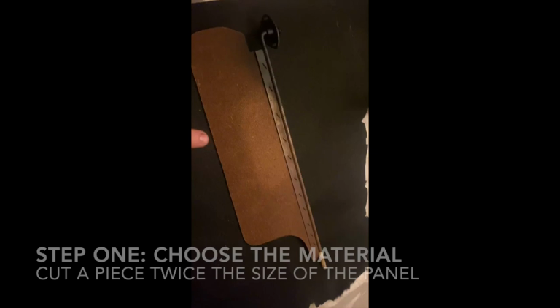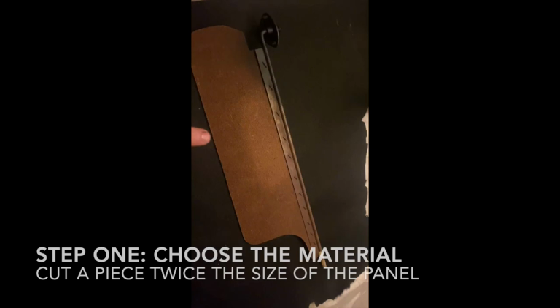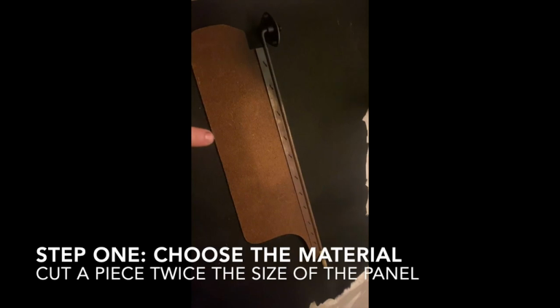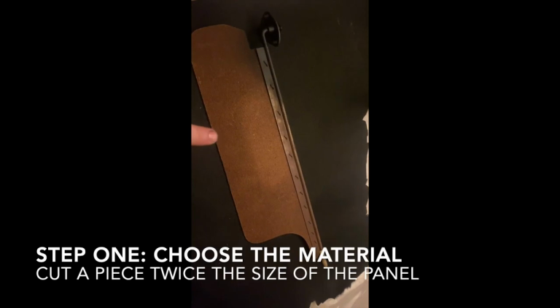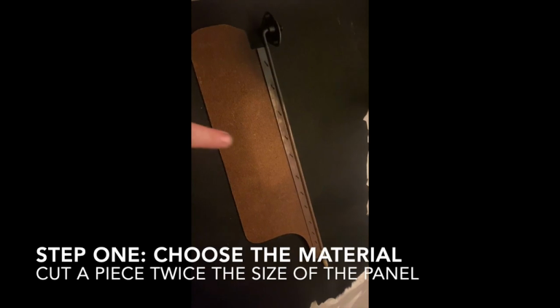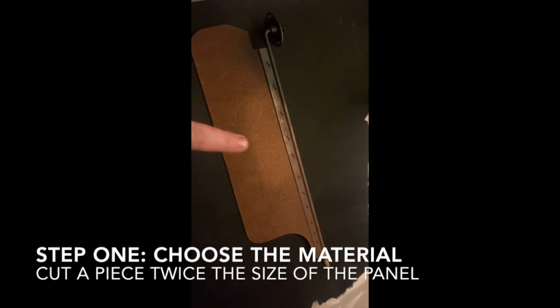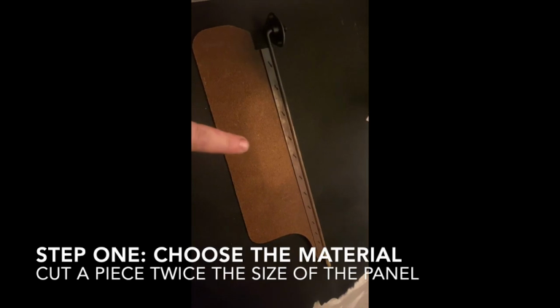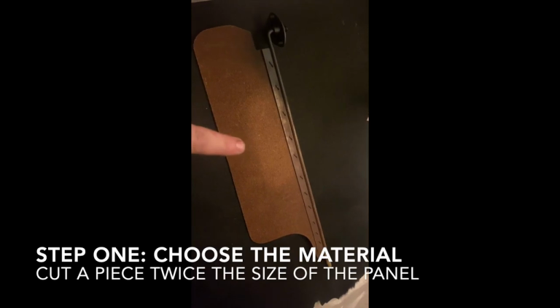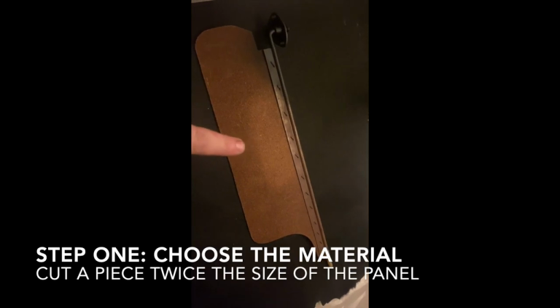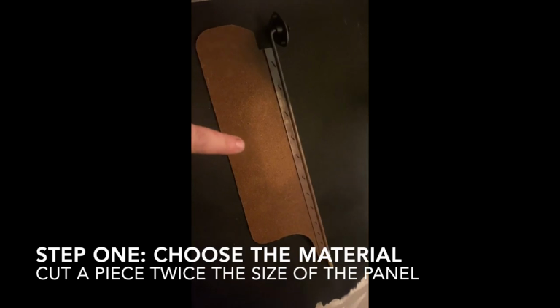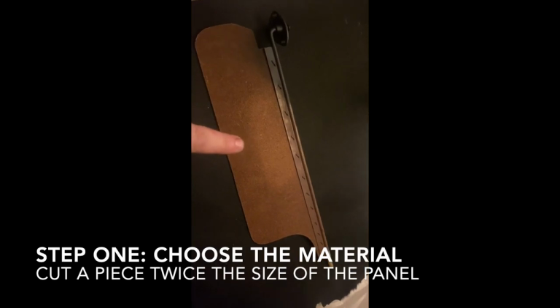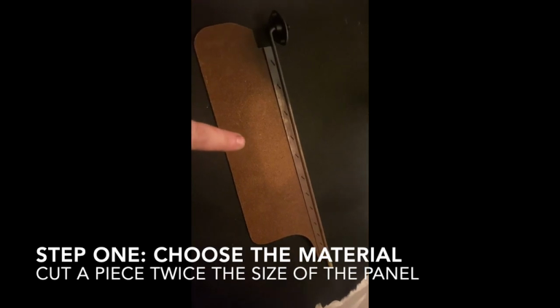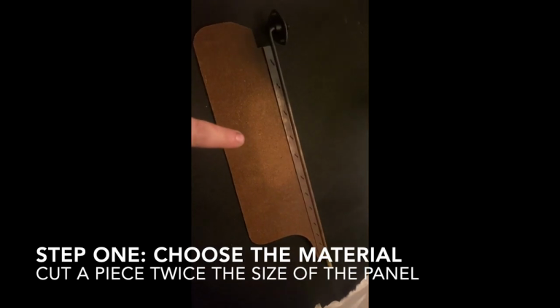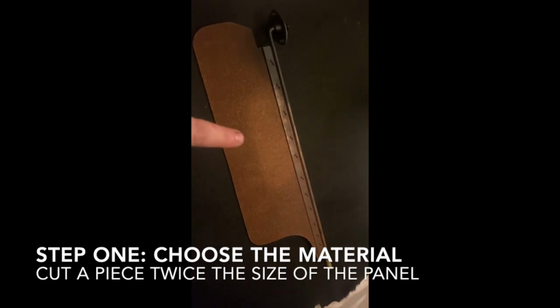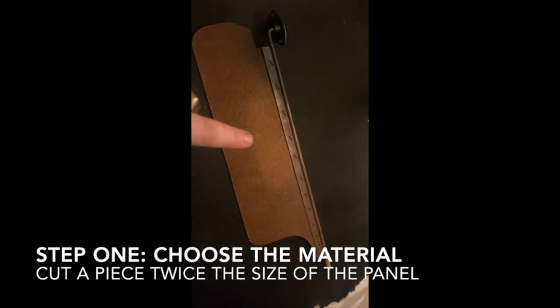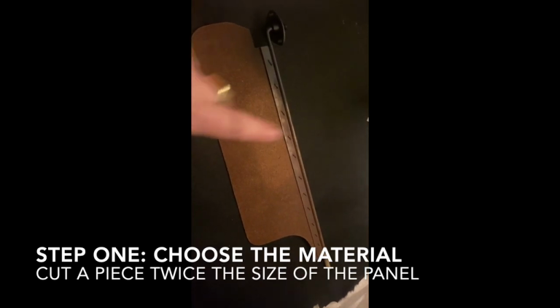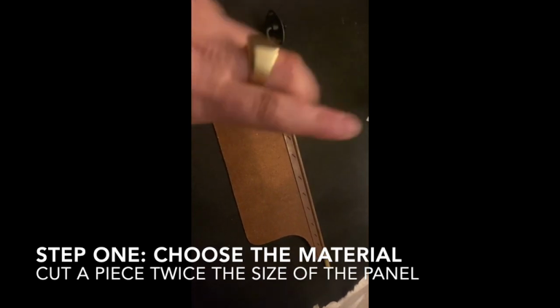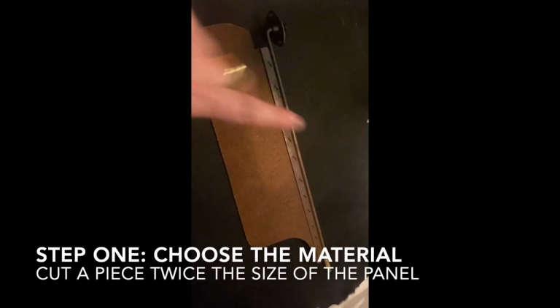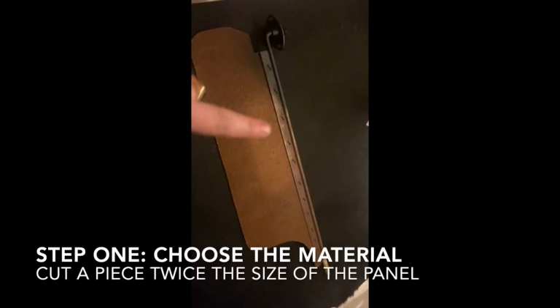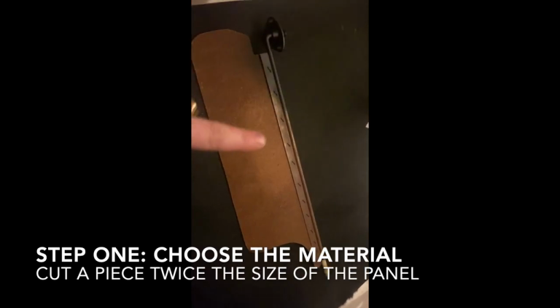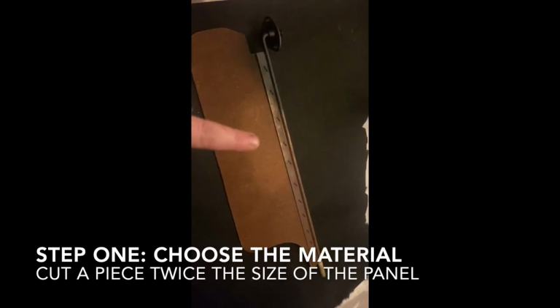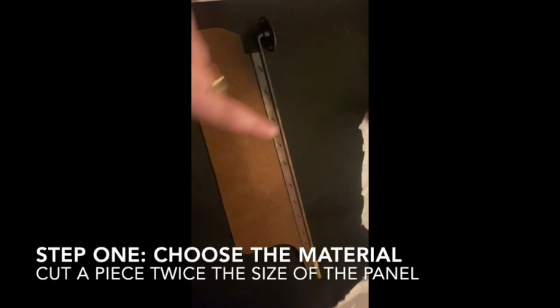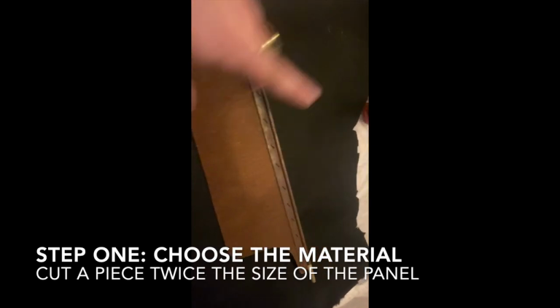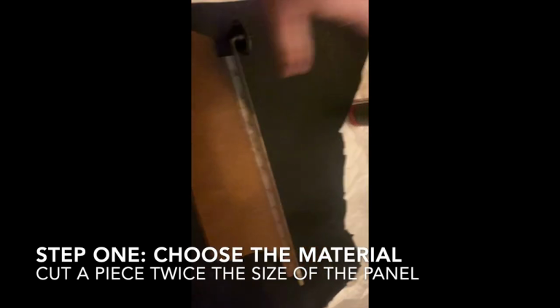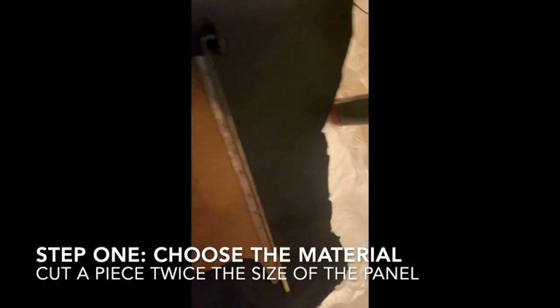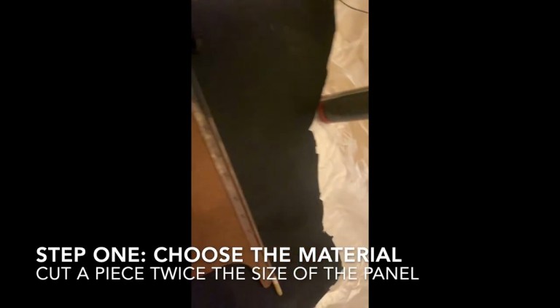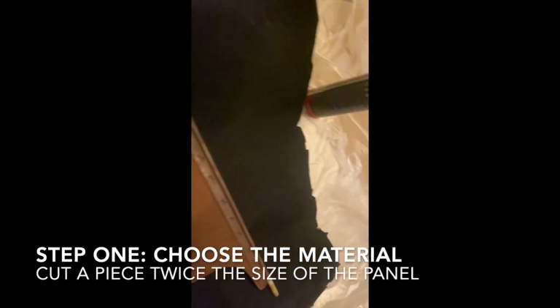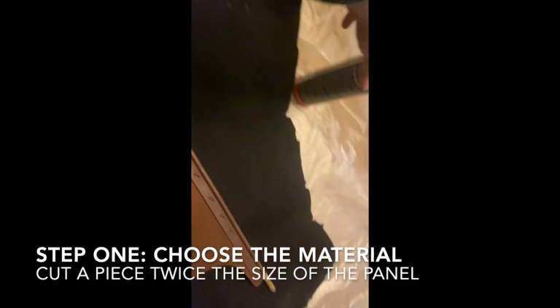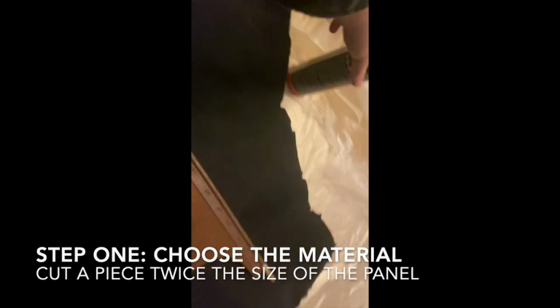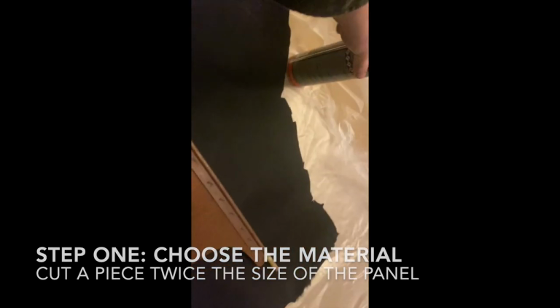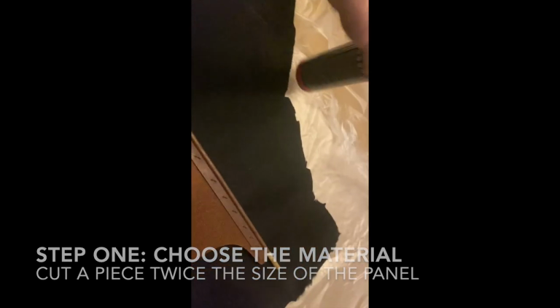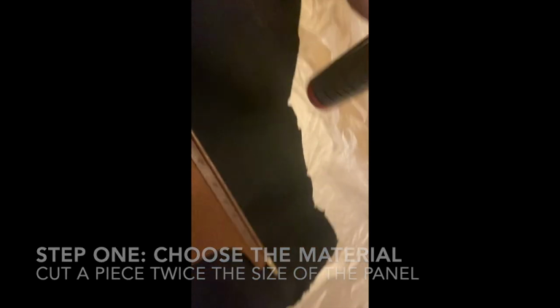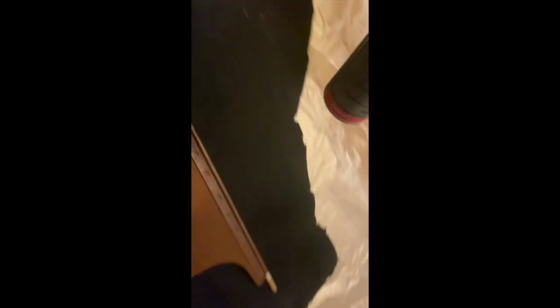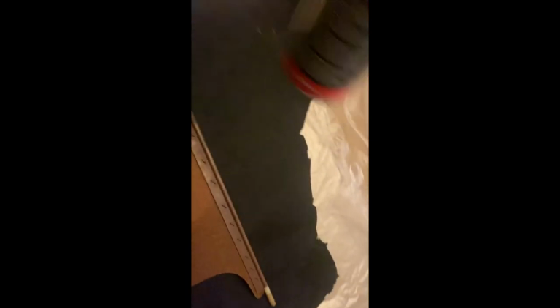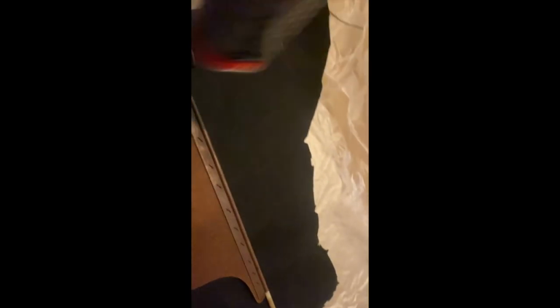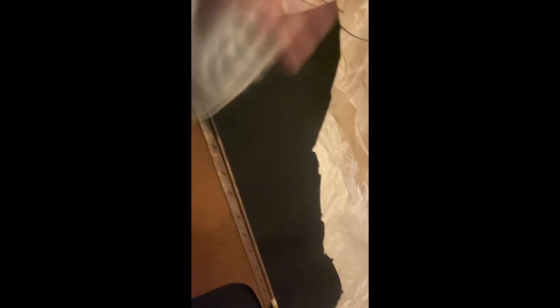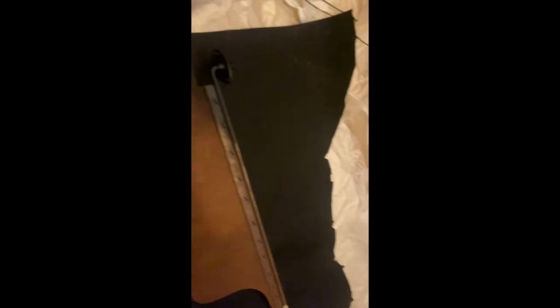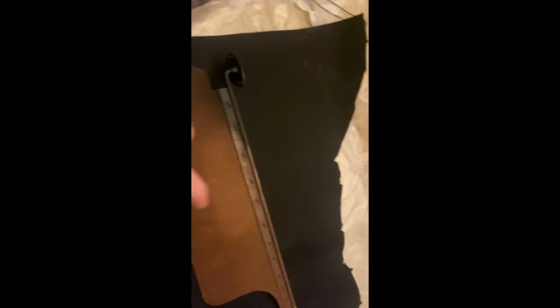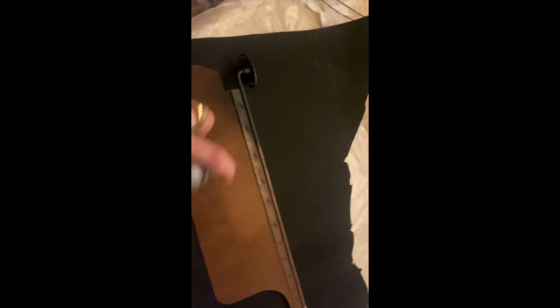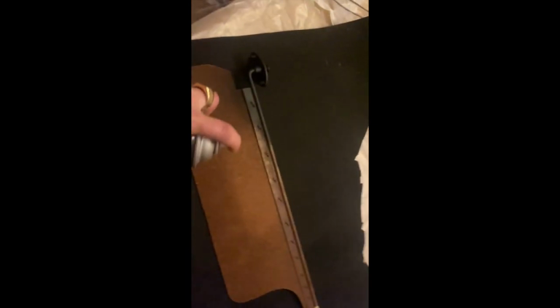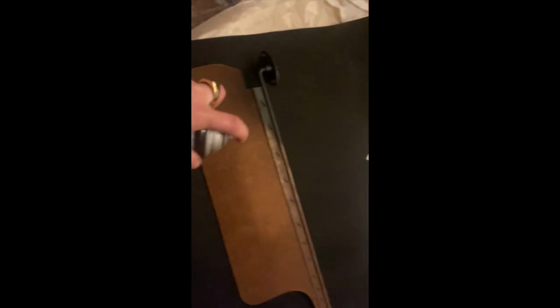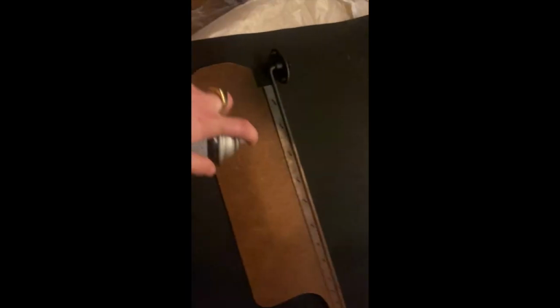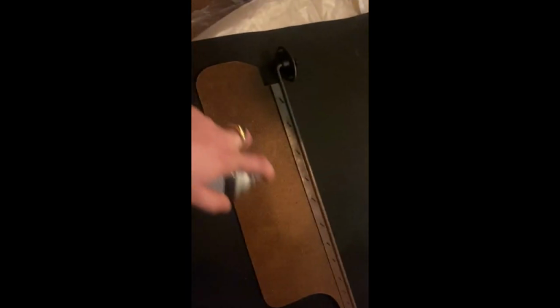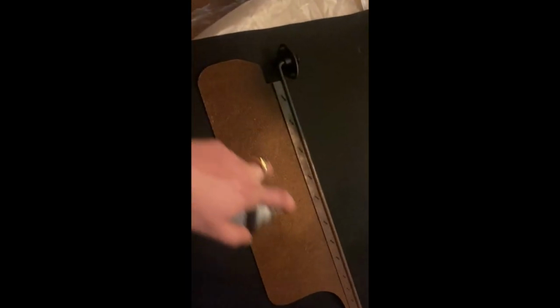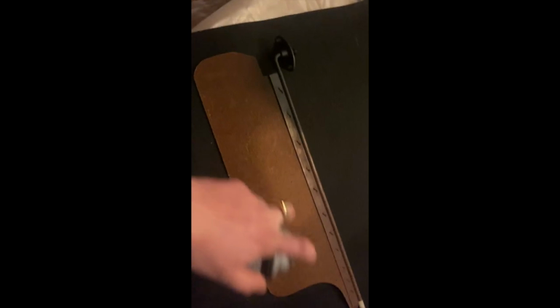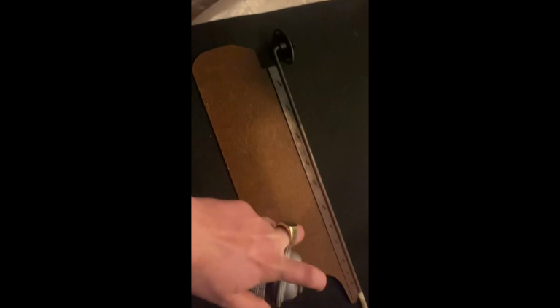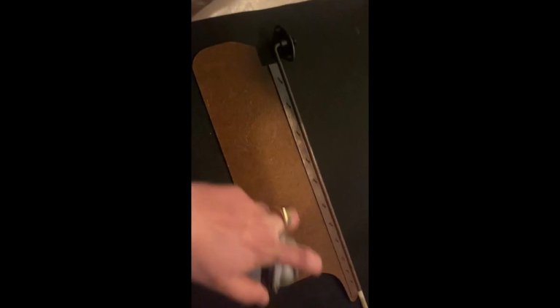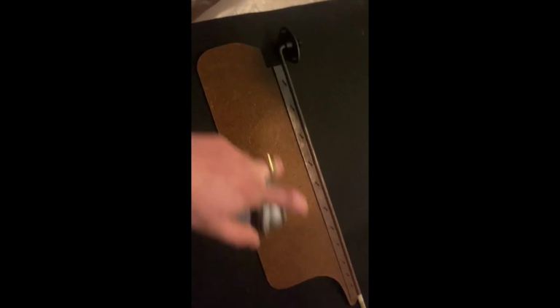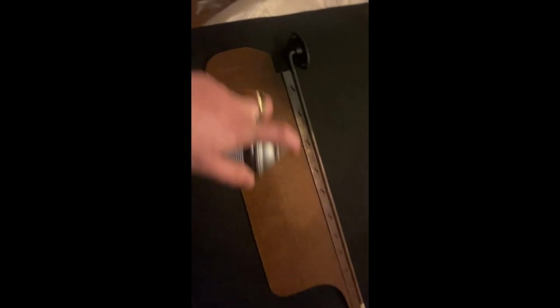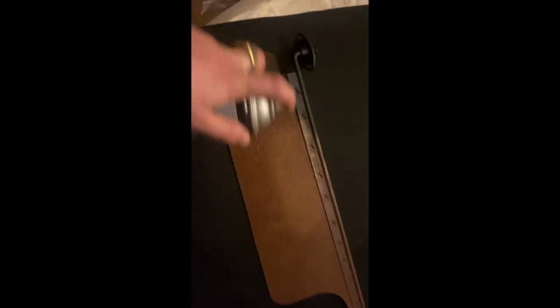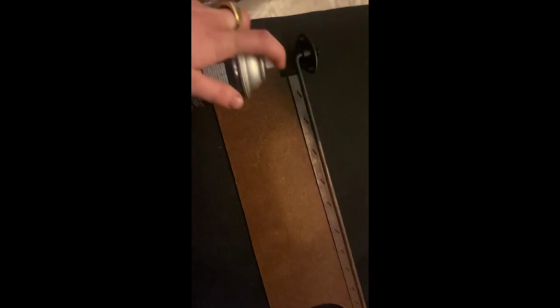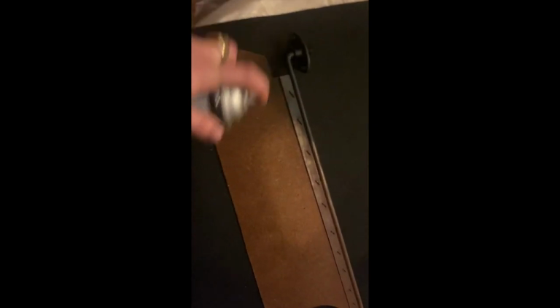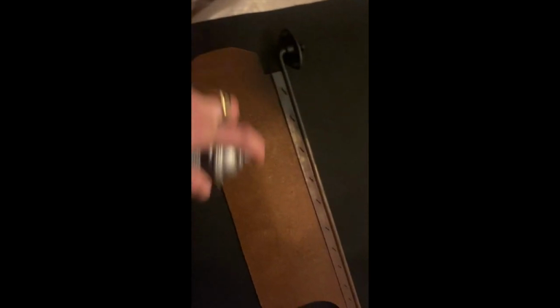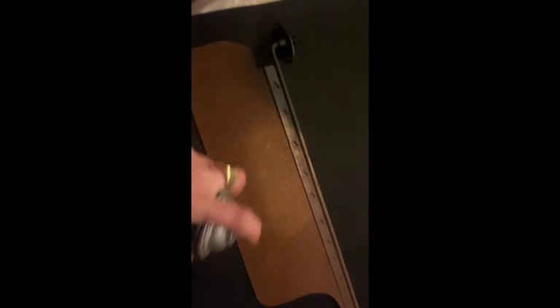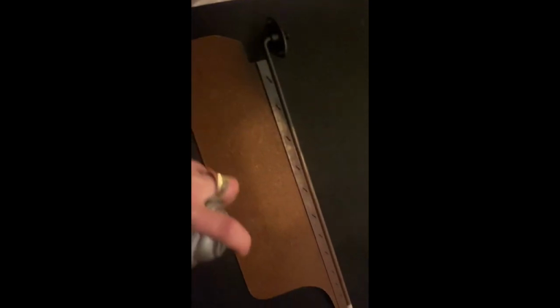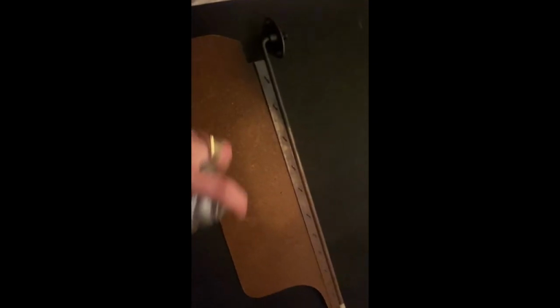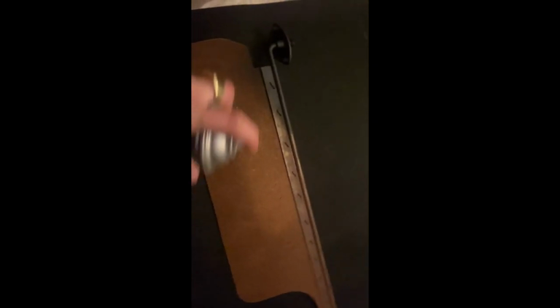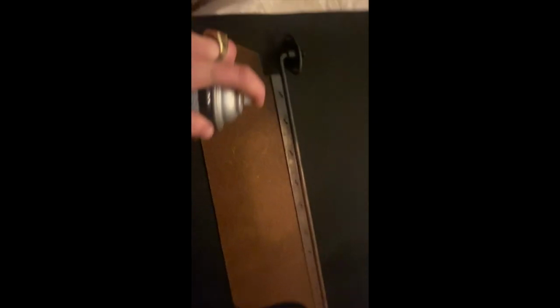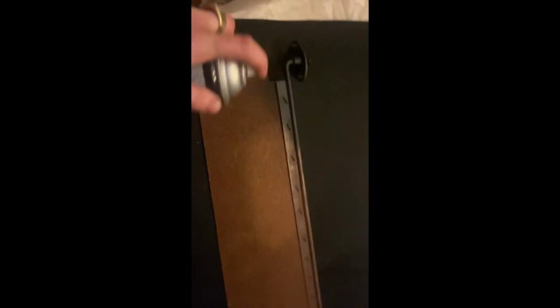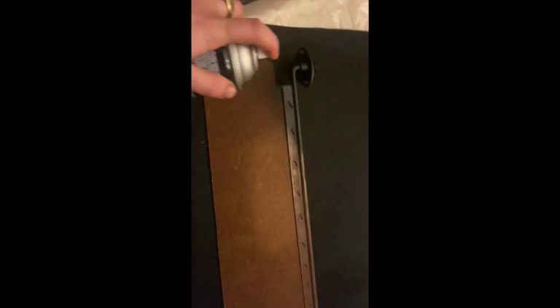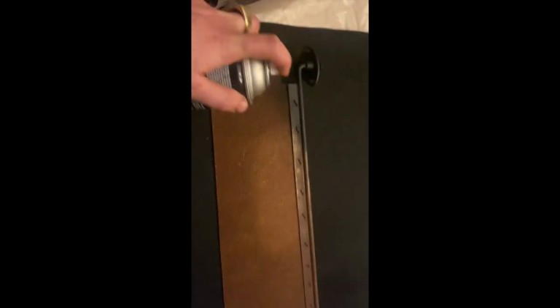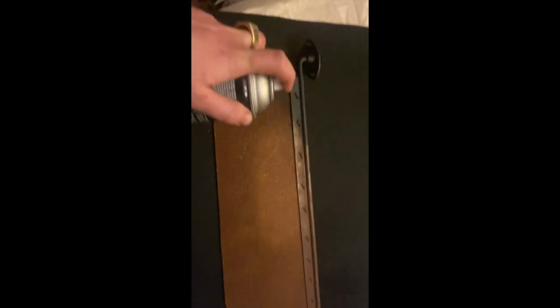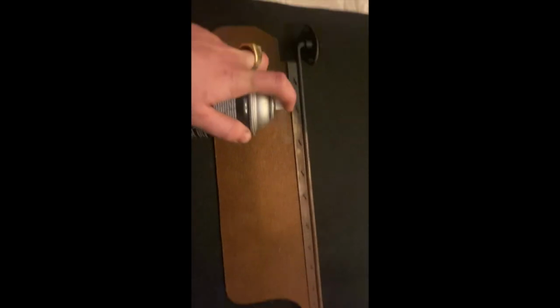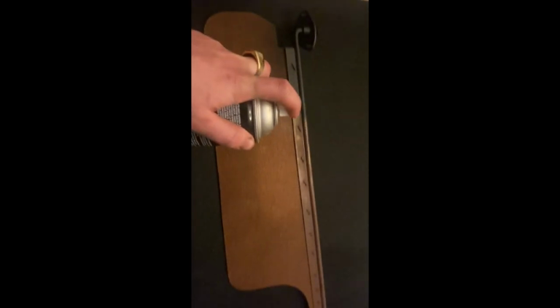Hello YouTube! Today I'm going to show you guys how to wrap your old sun visors, or anything in your old classic cars.